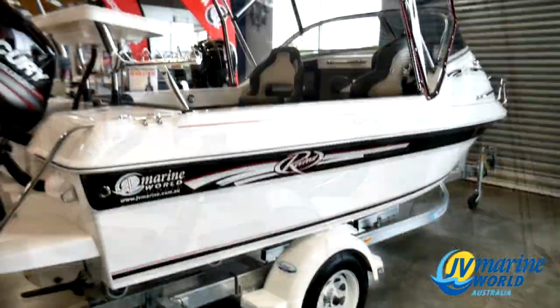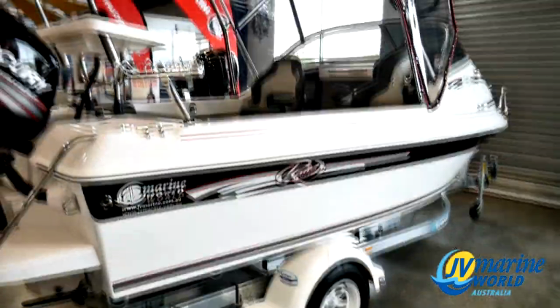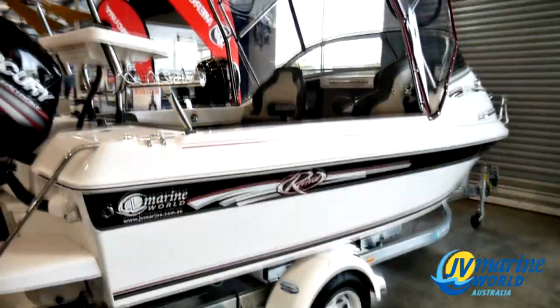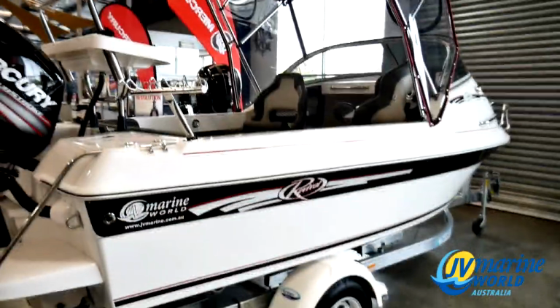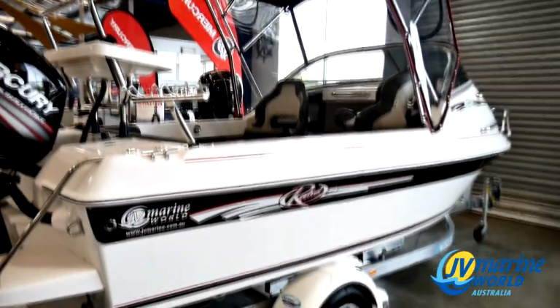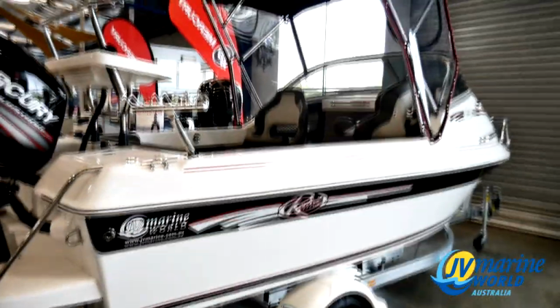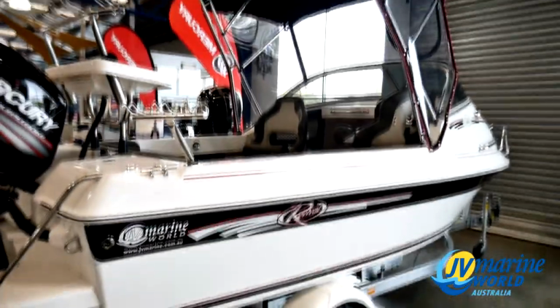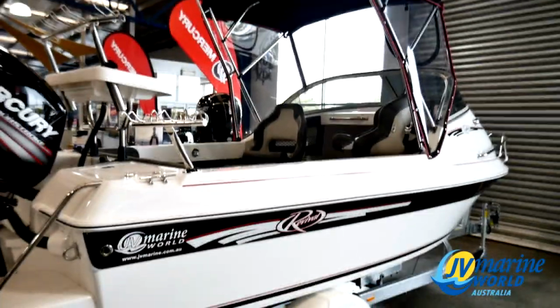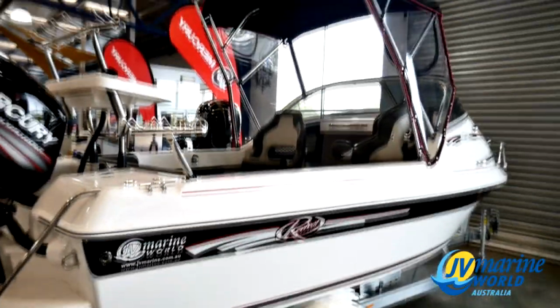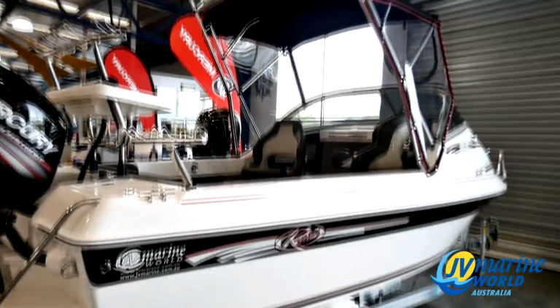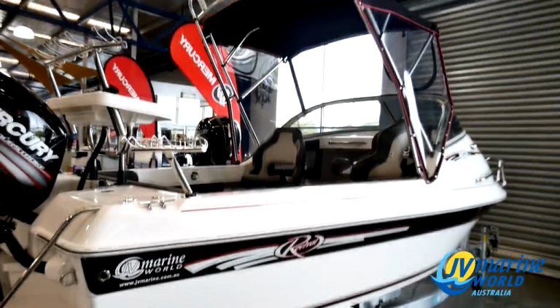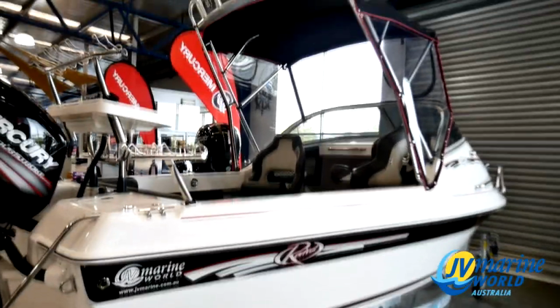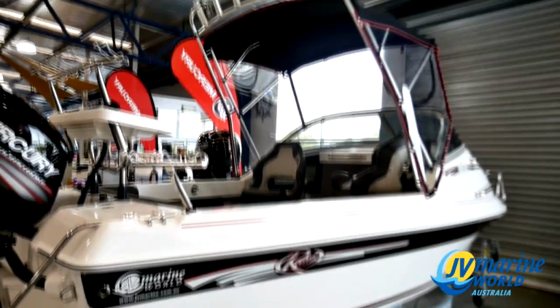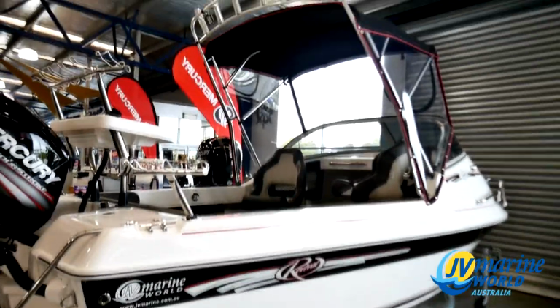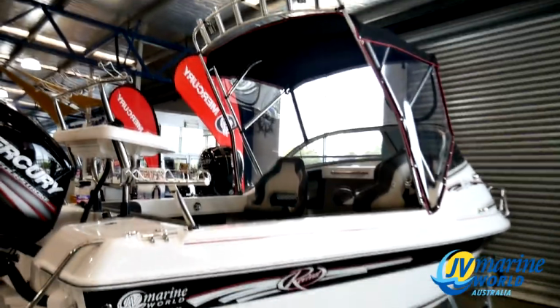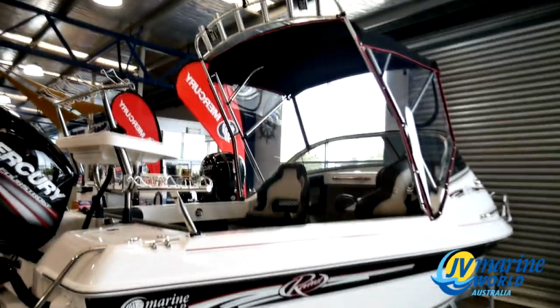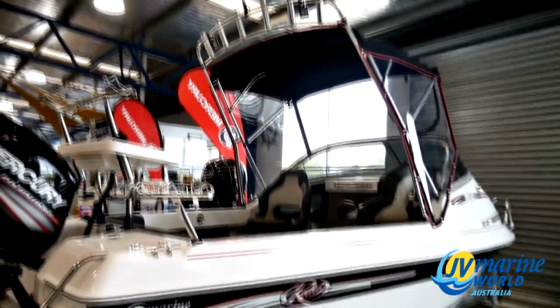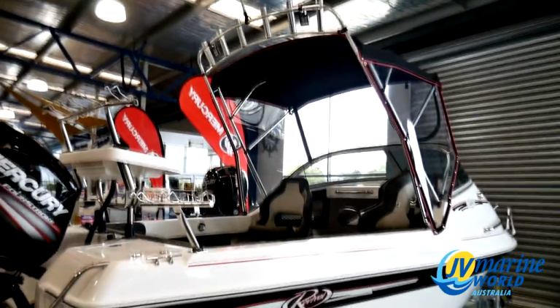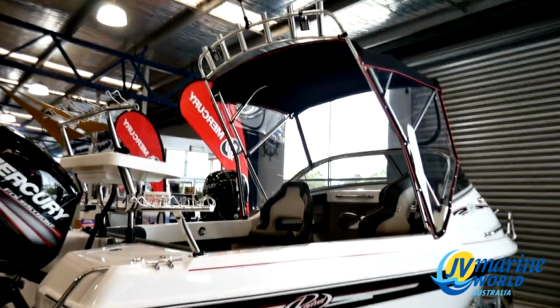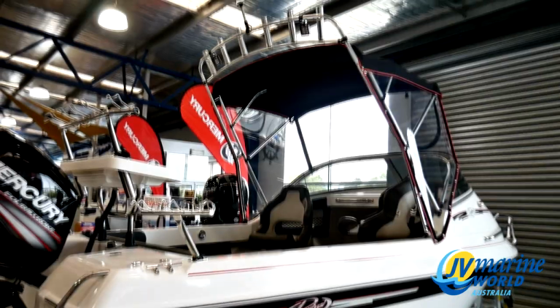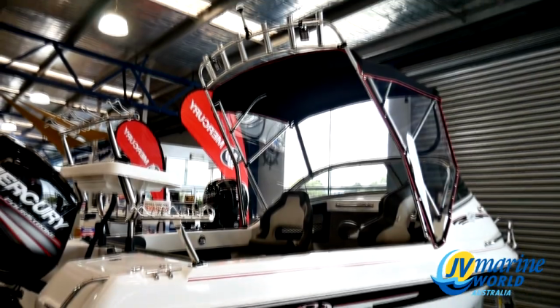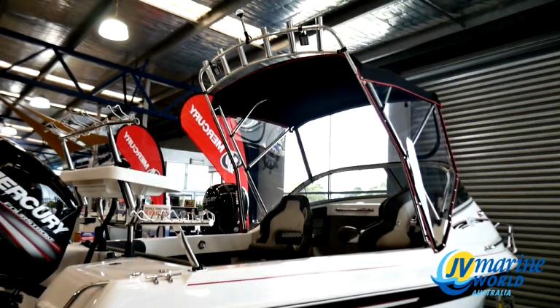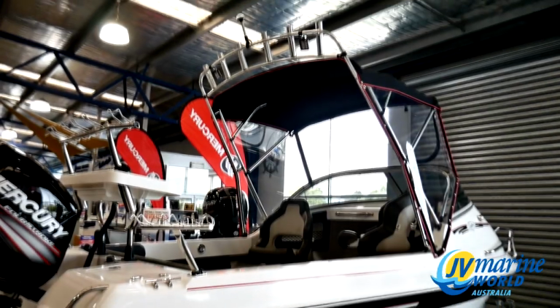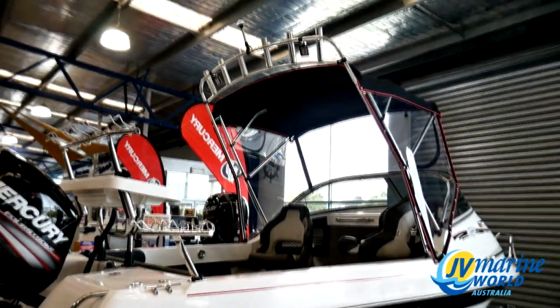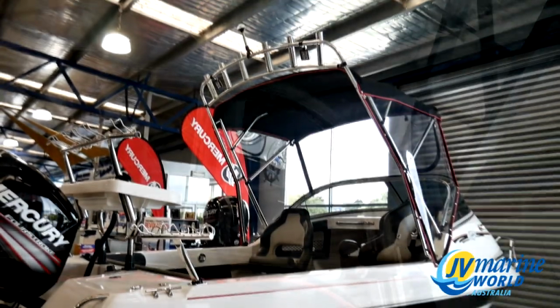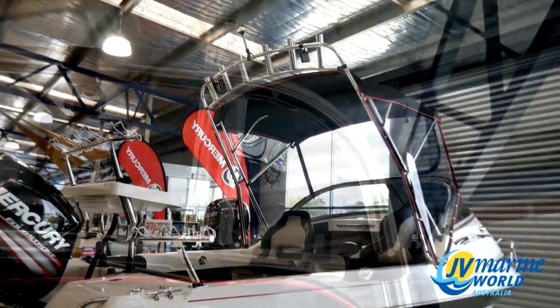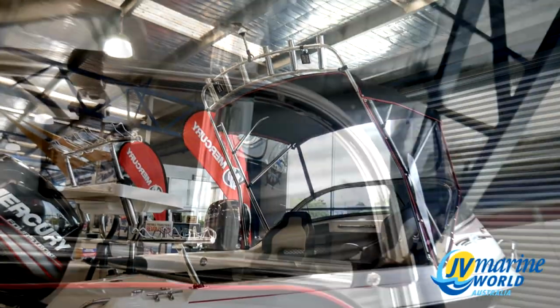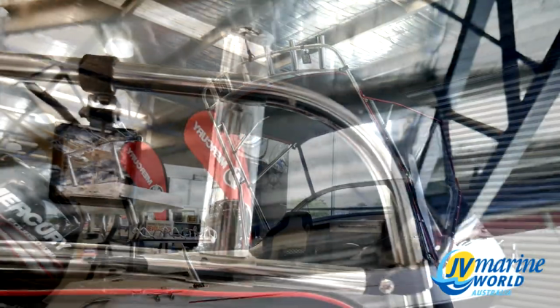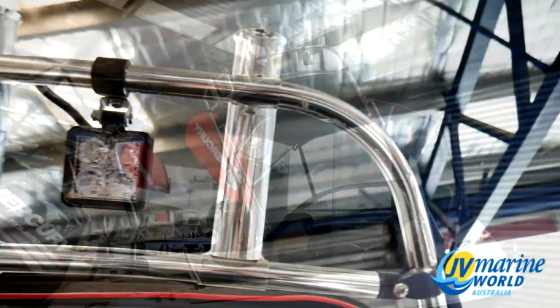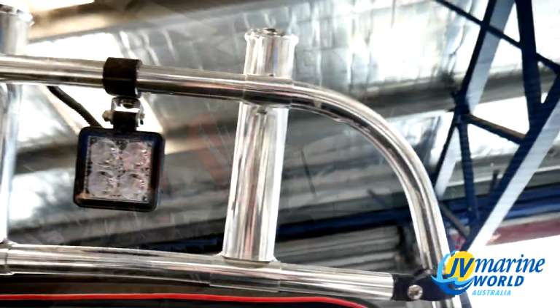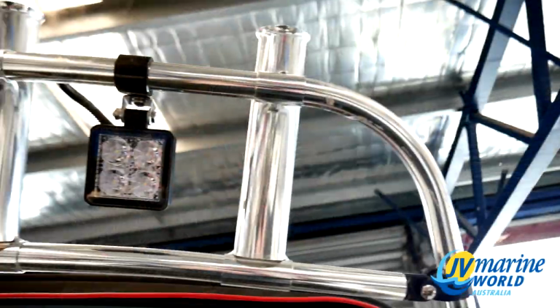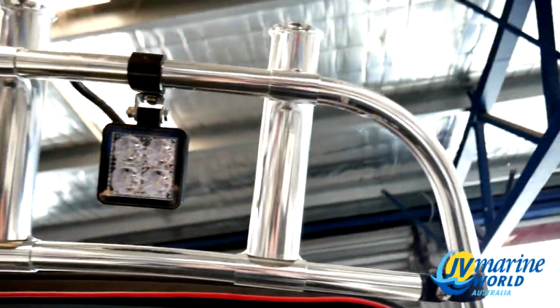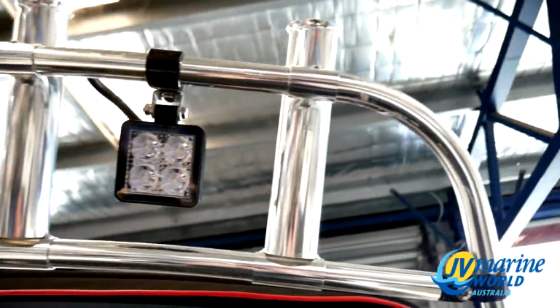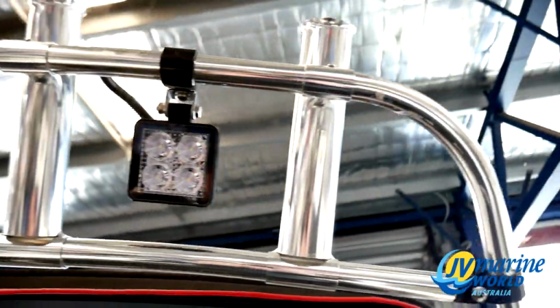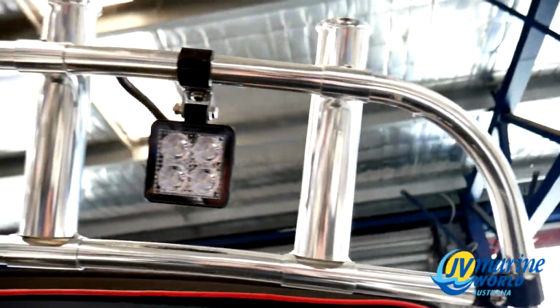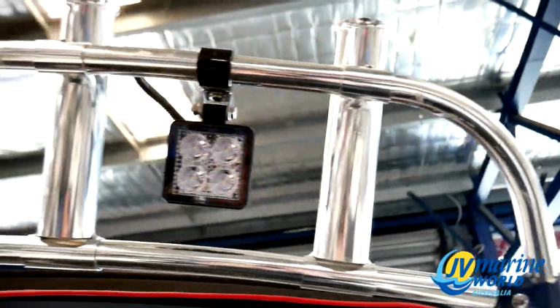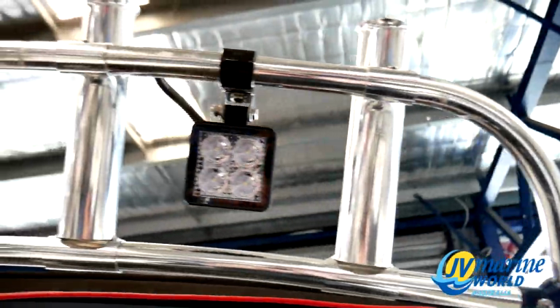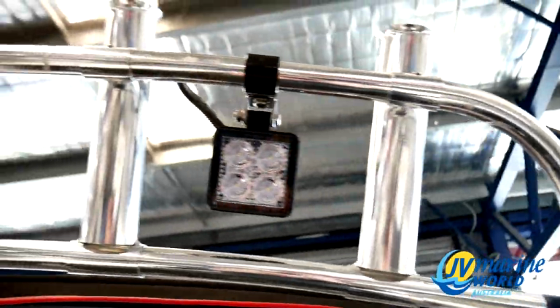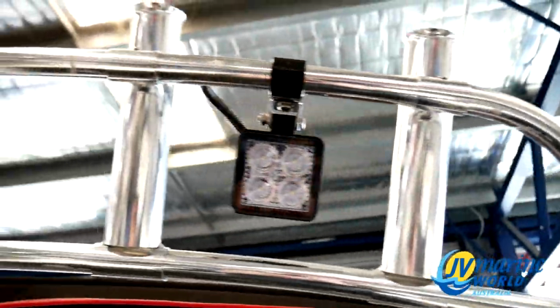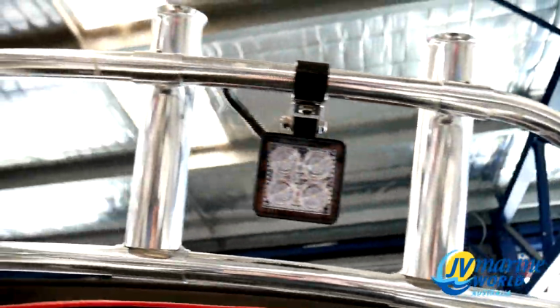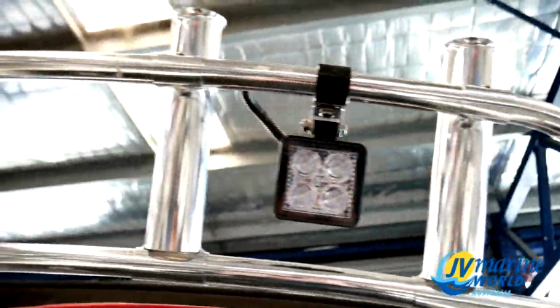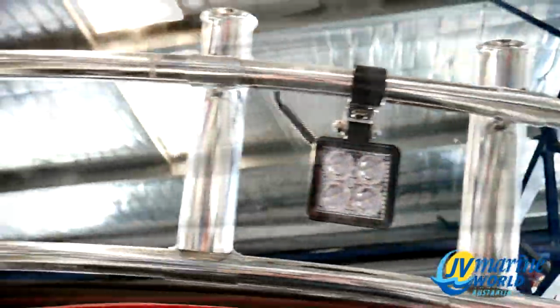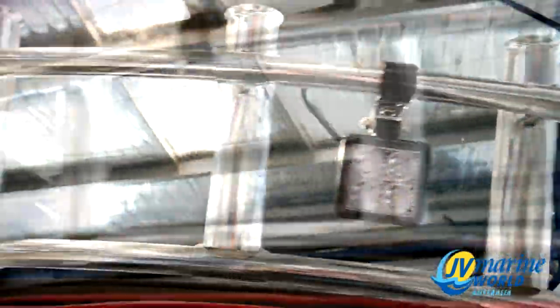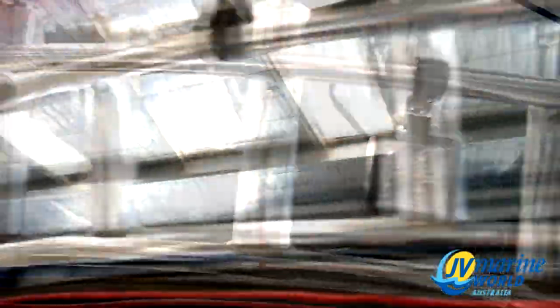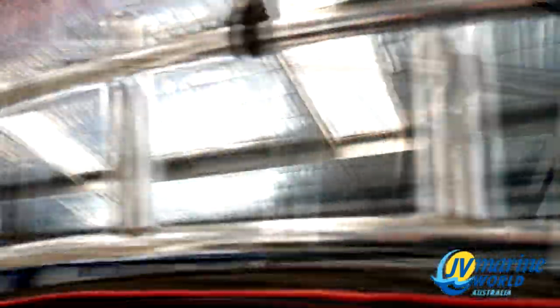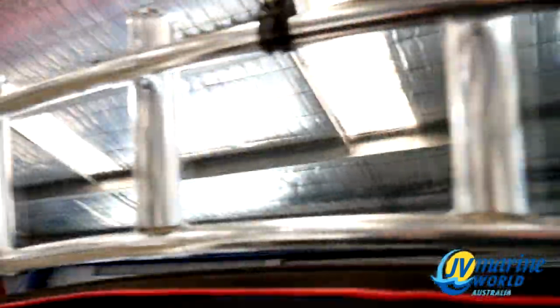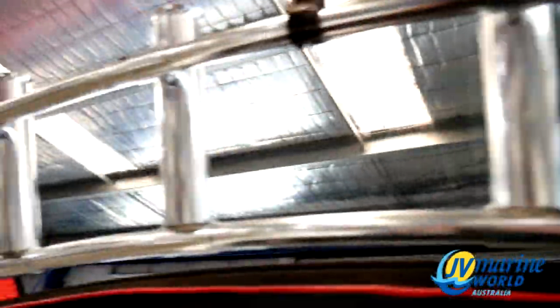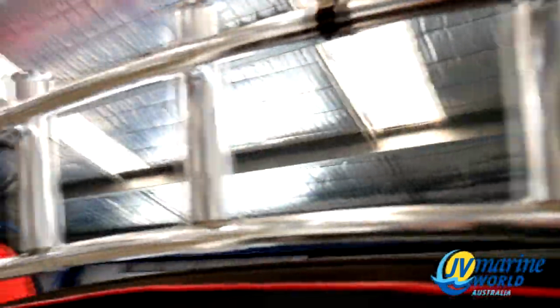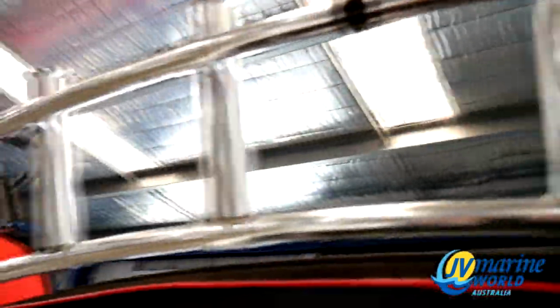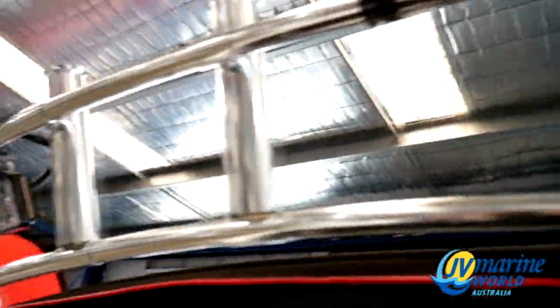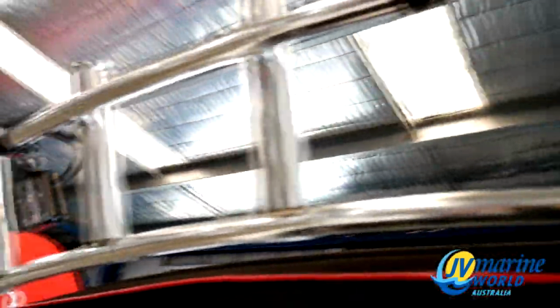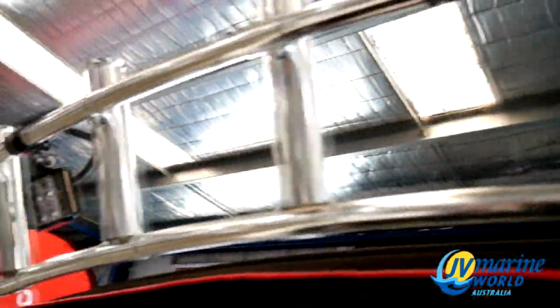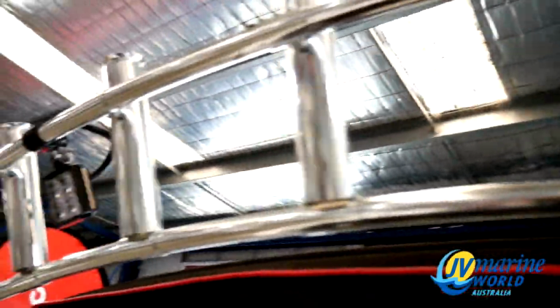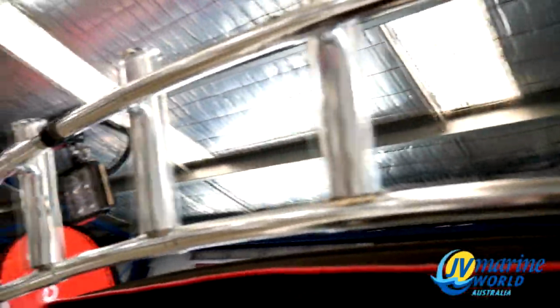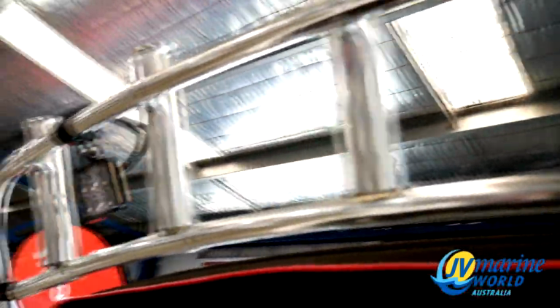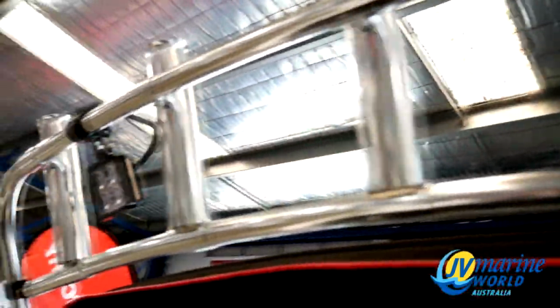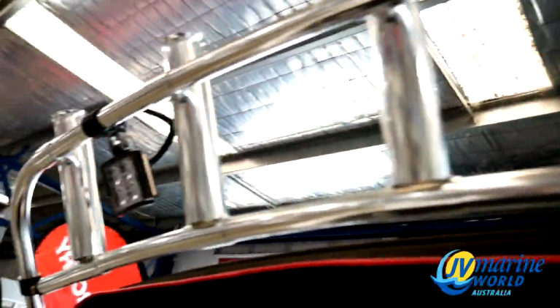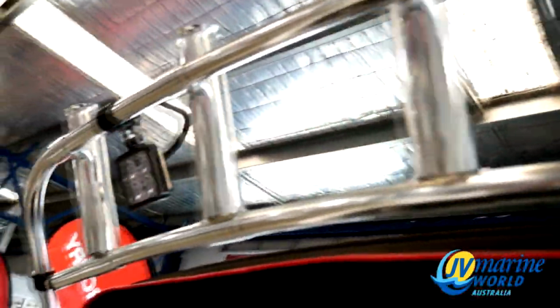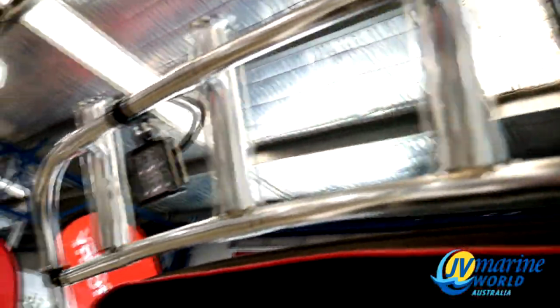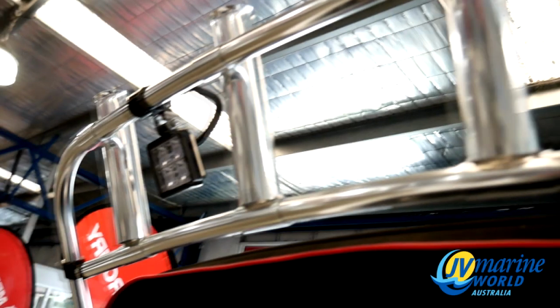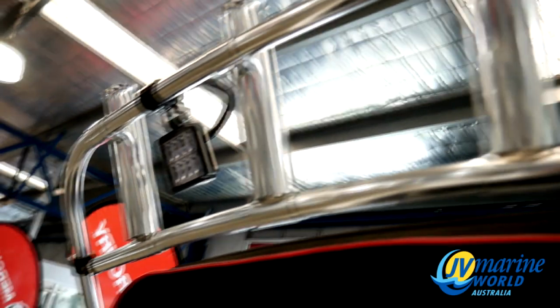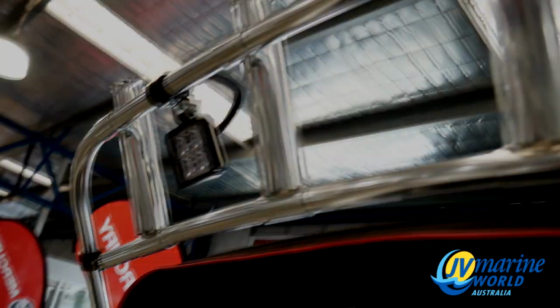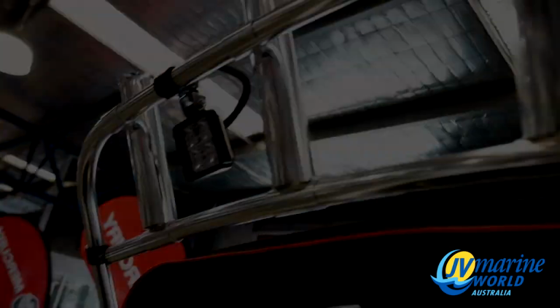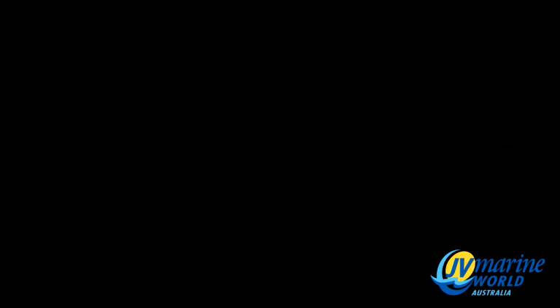Being a taller bloke, I absolutely love the high bimini he went for on this boat package, and some neat LED spotlights hanging off the rocket launcher.